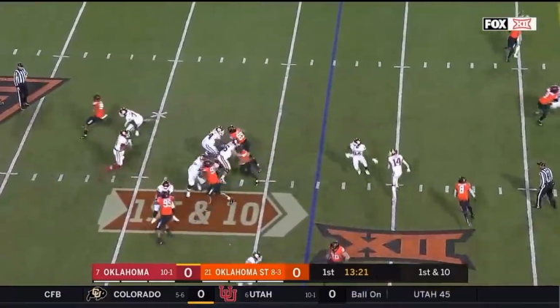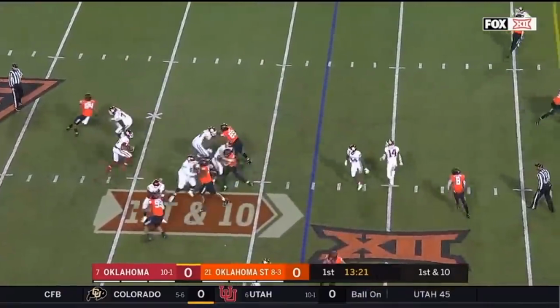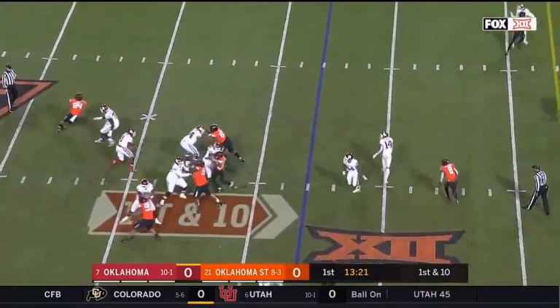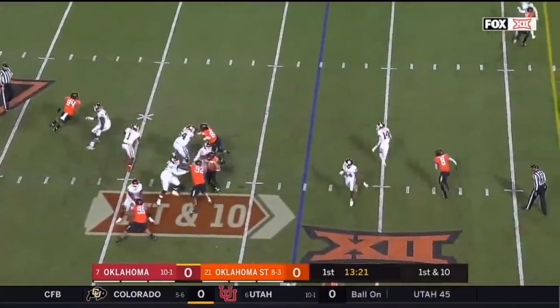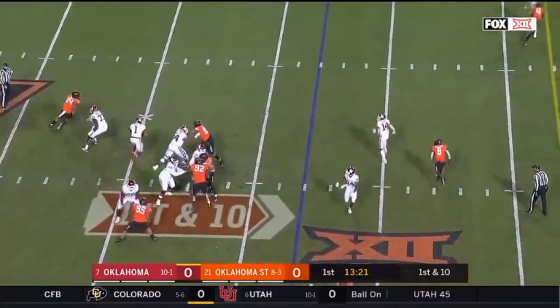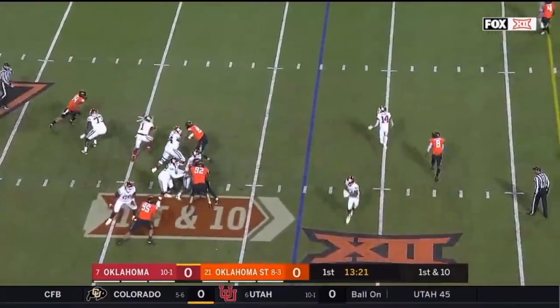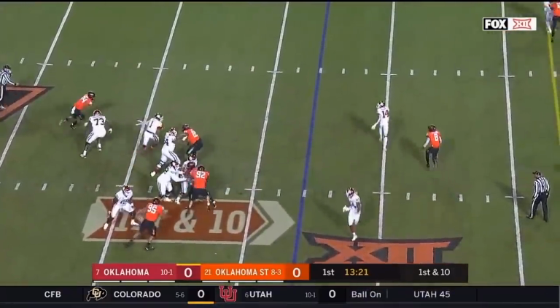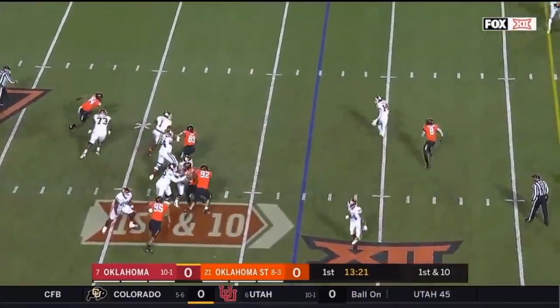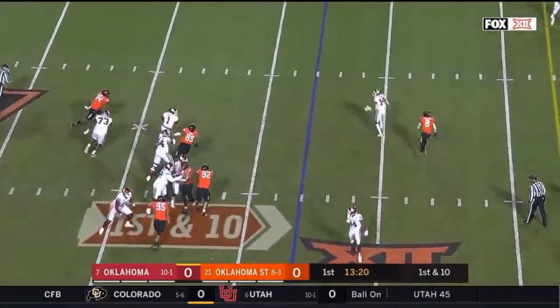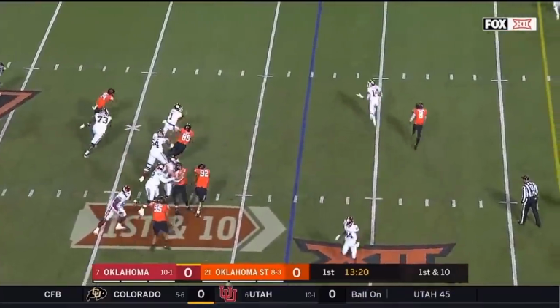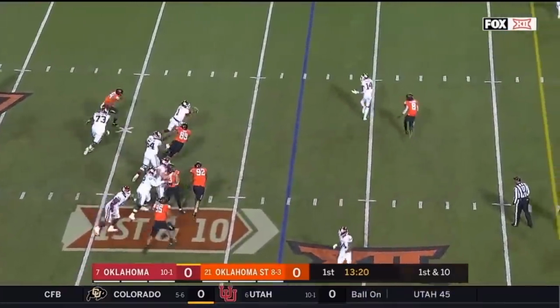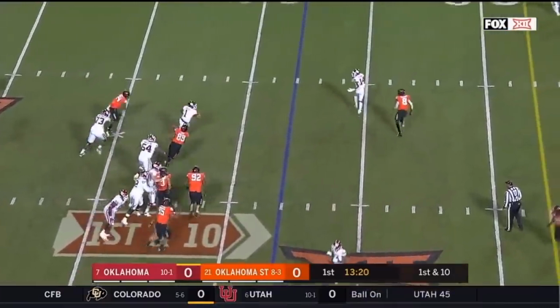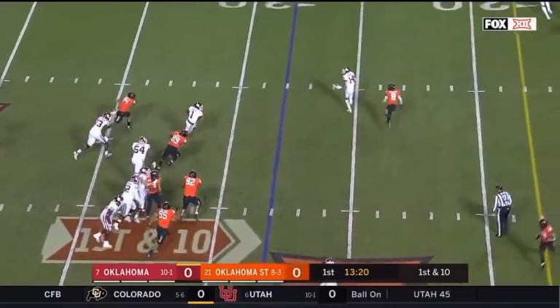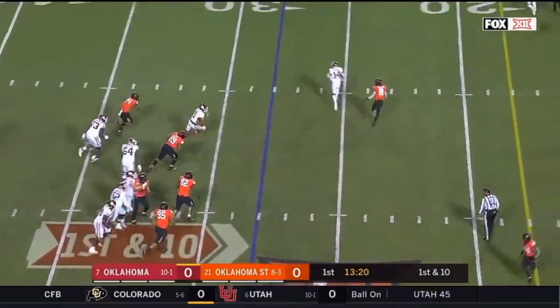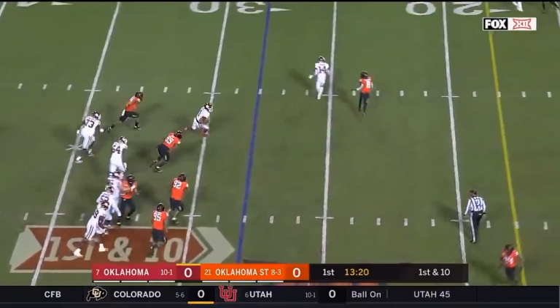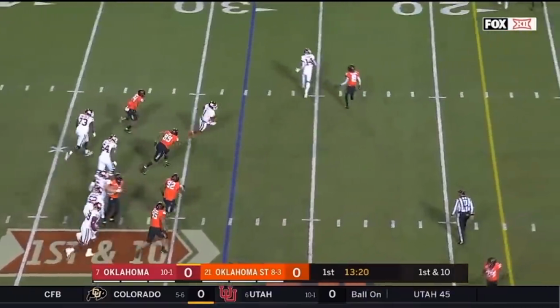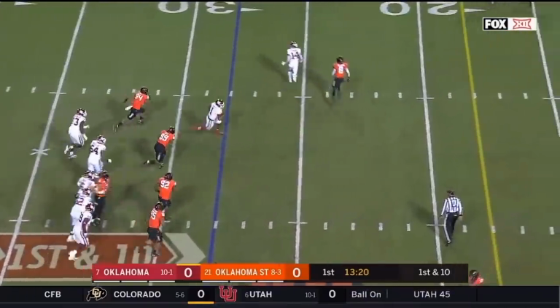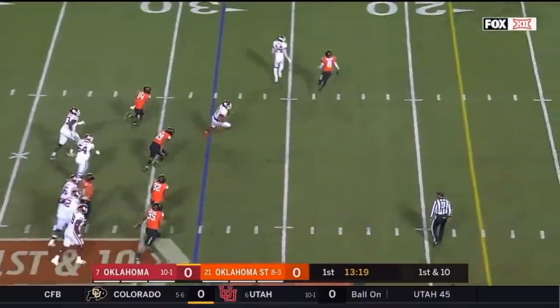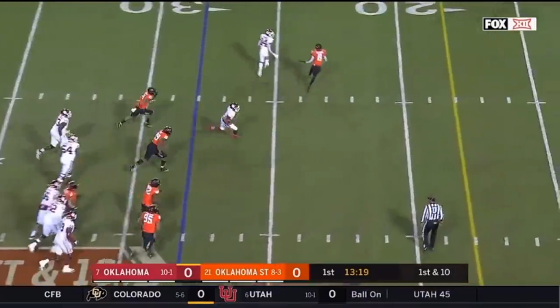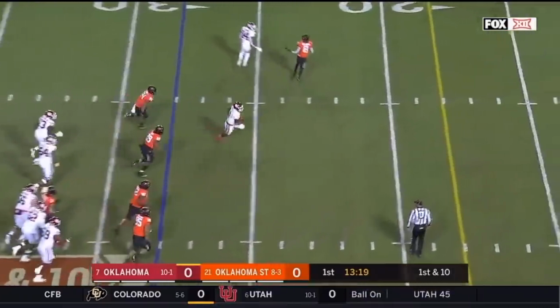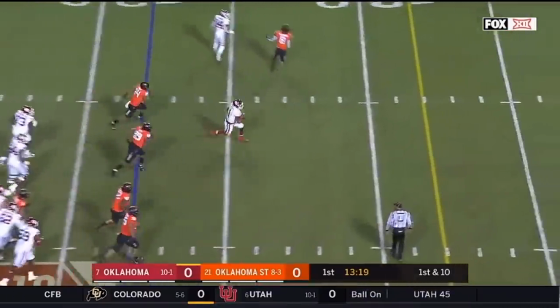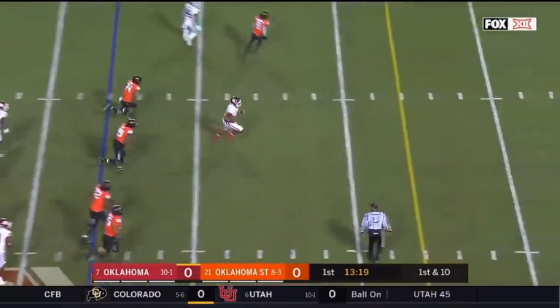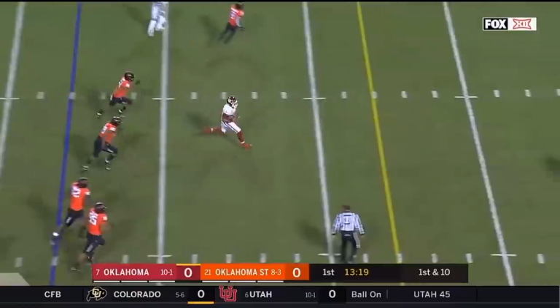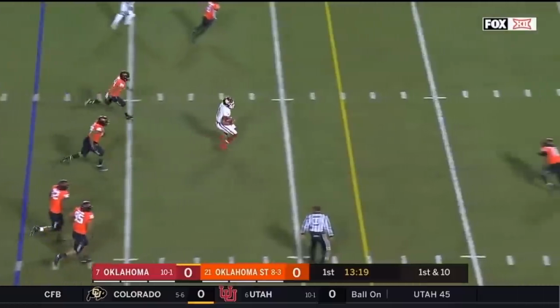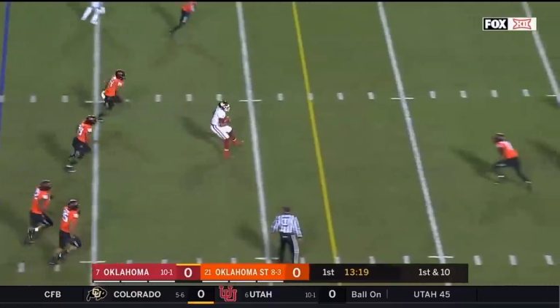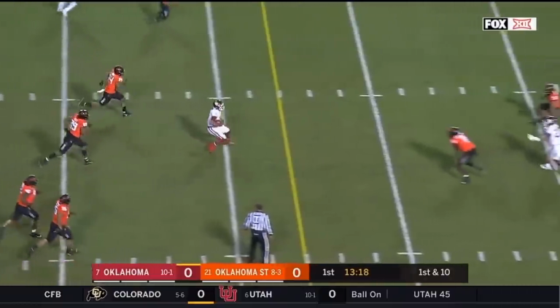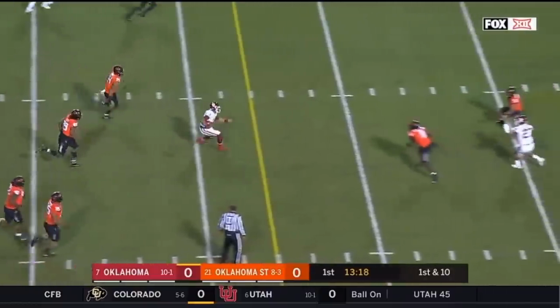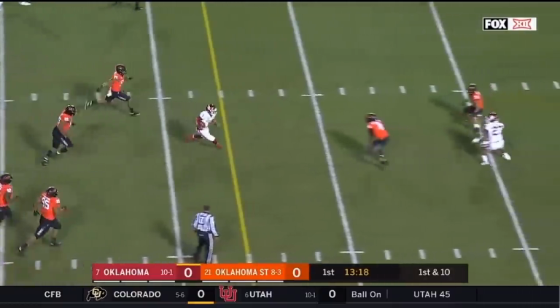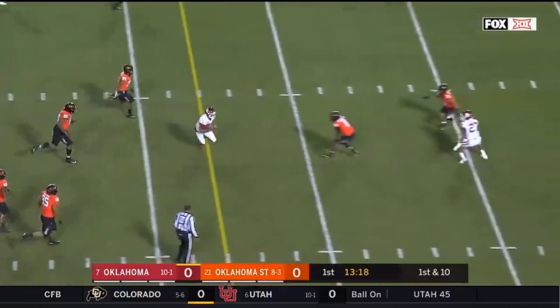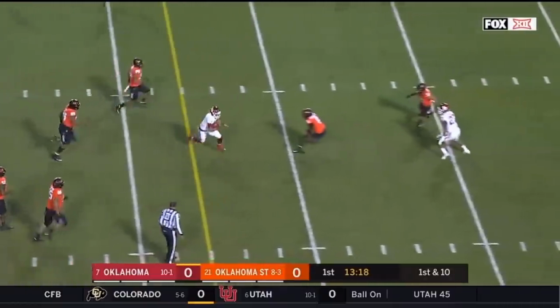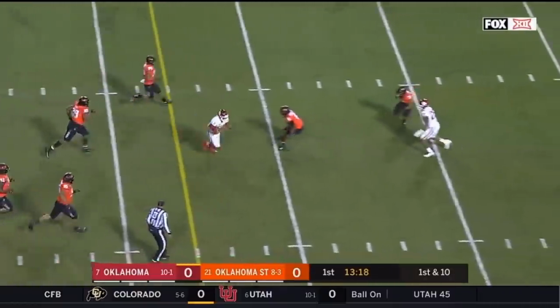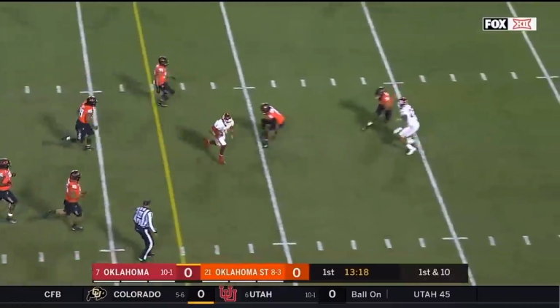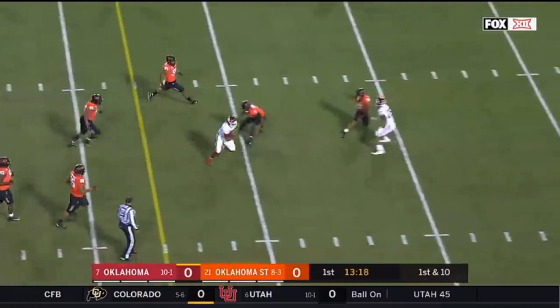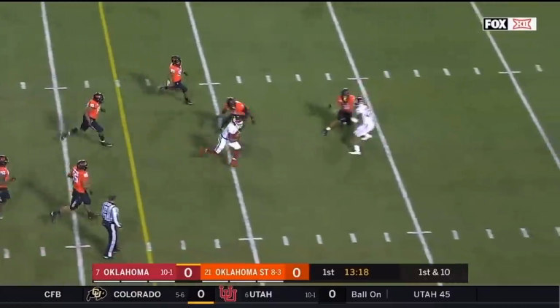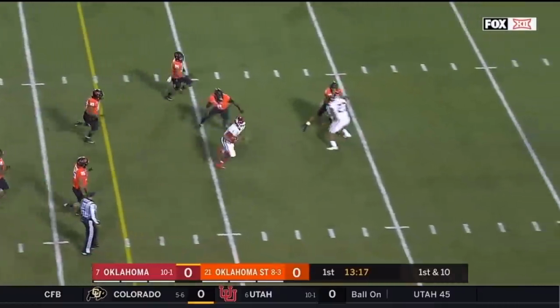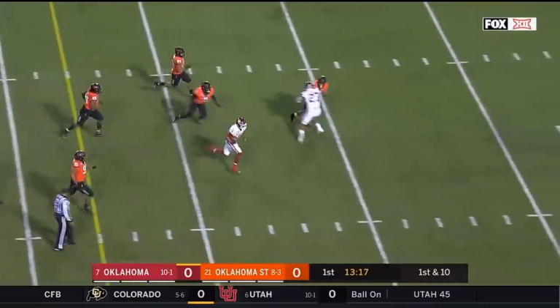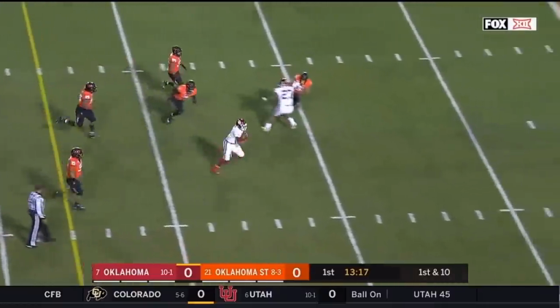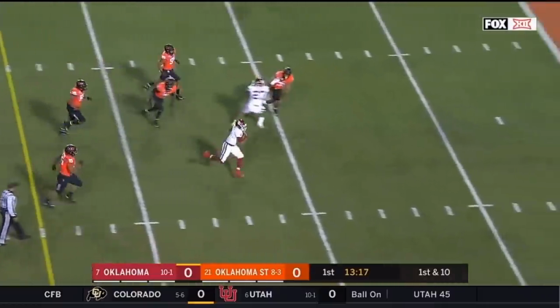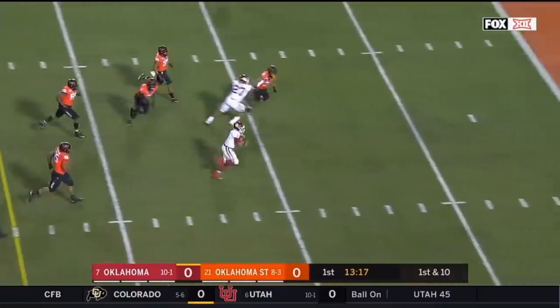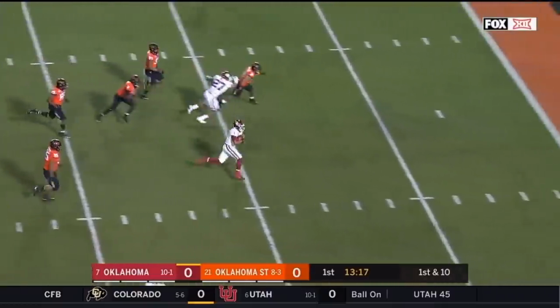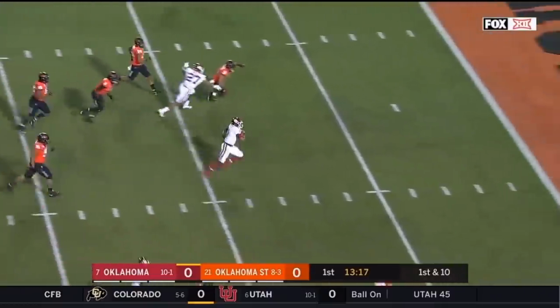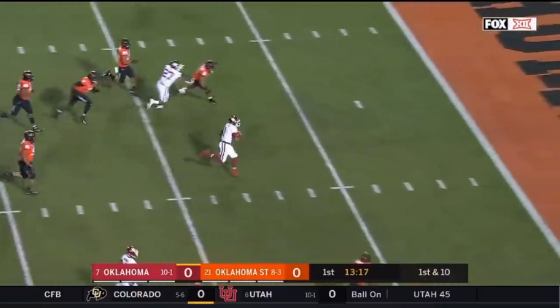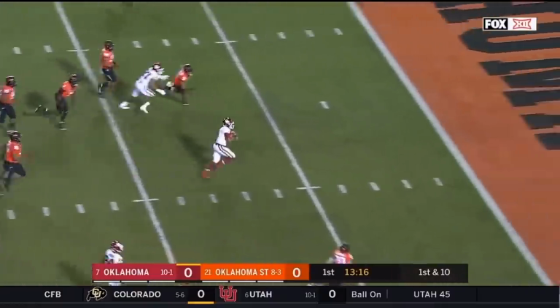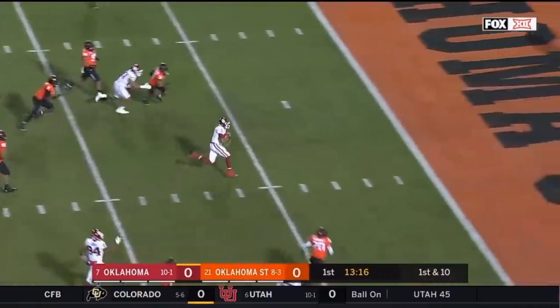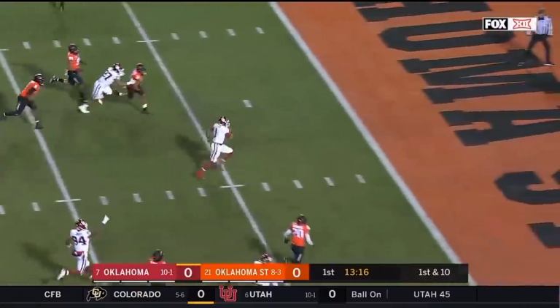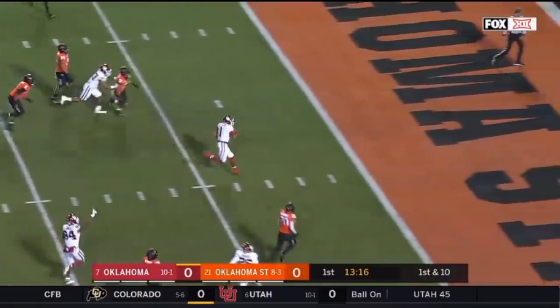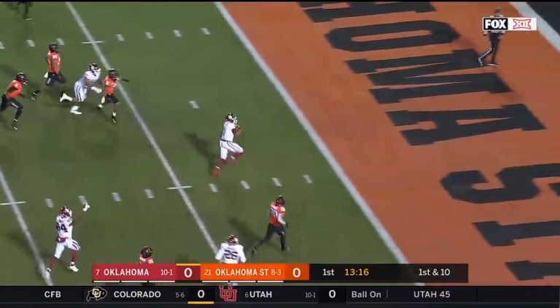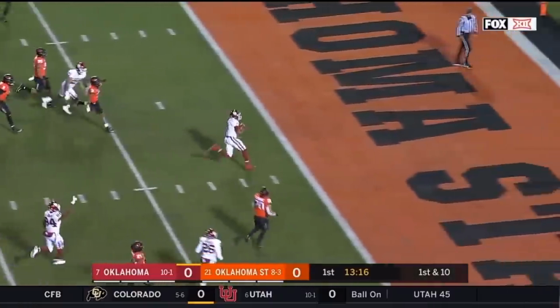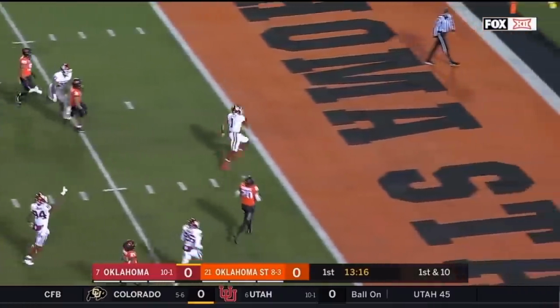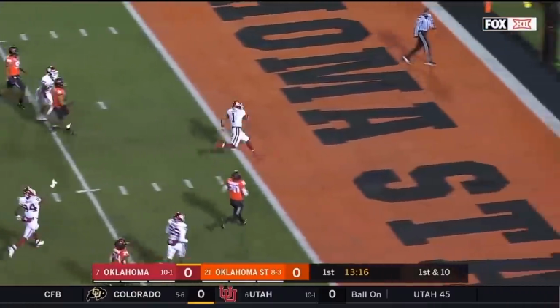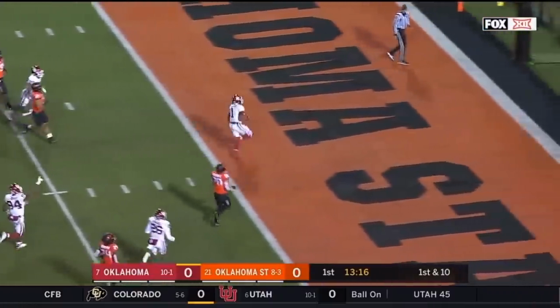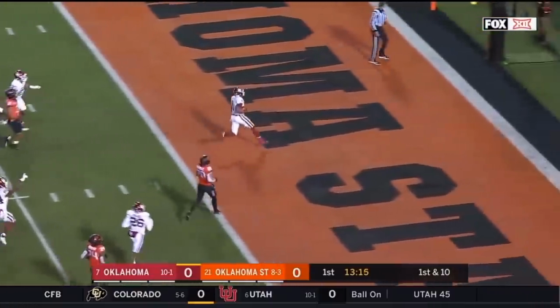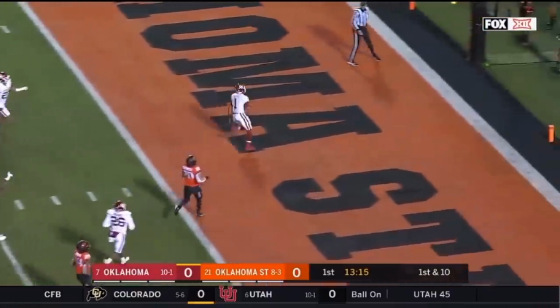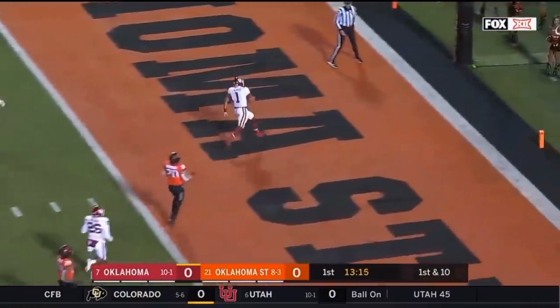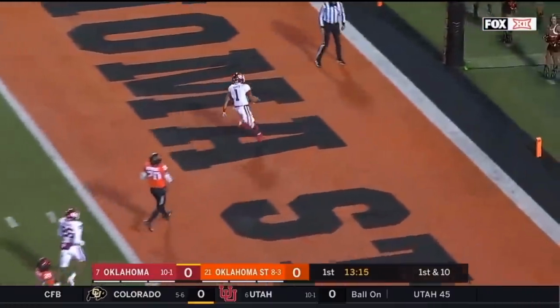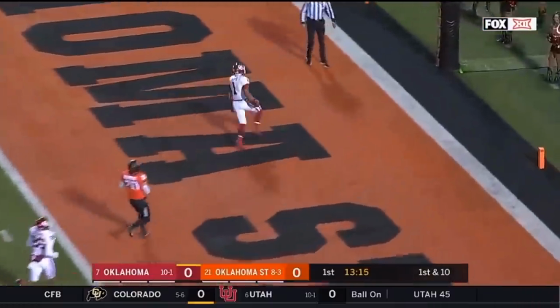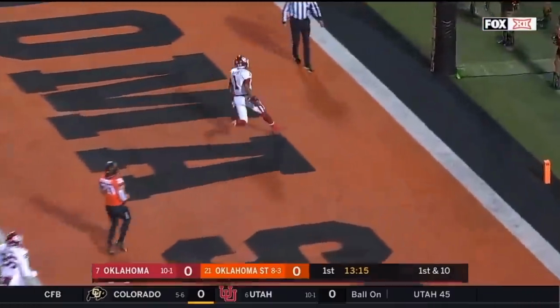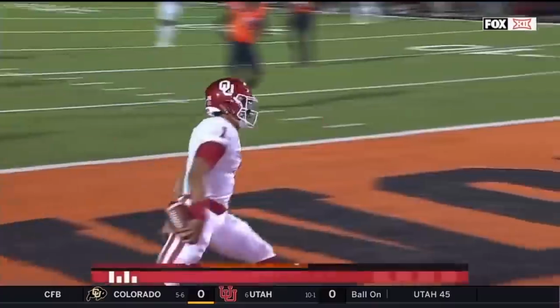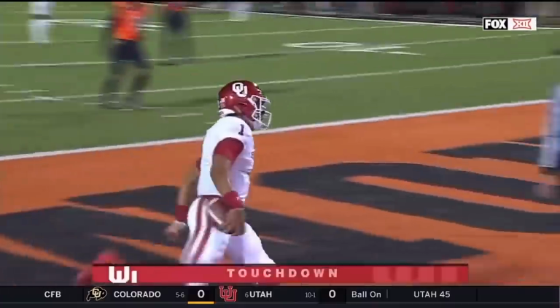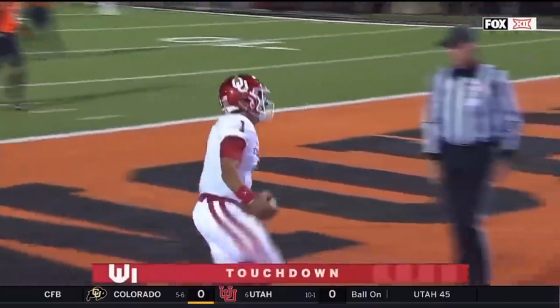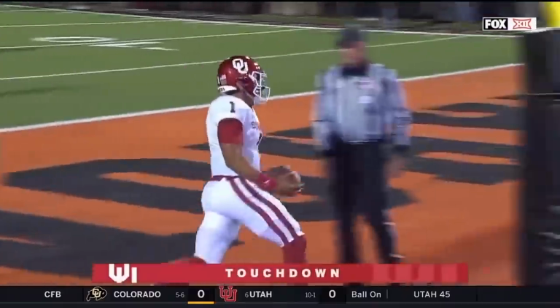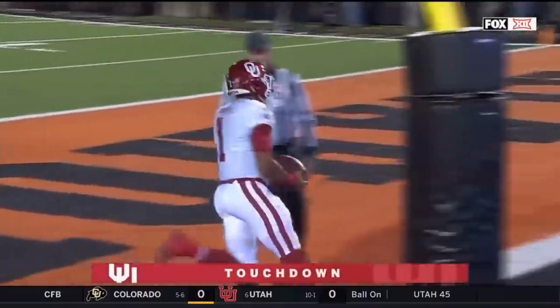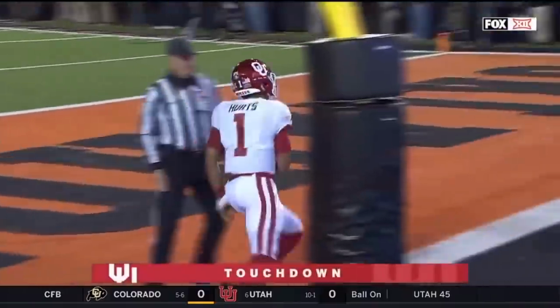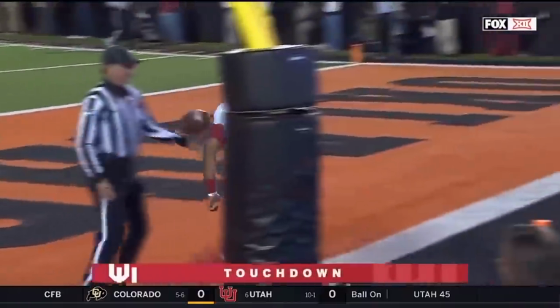Hurts with a straight drop, takes his eyes down, takes off. Jalen Hurts — this is what he does best, just like that. Touchdown, Oklahoma.